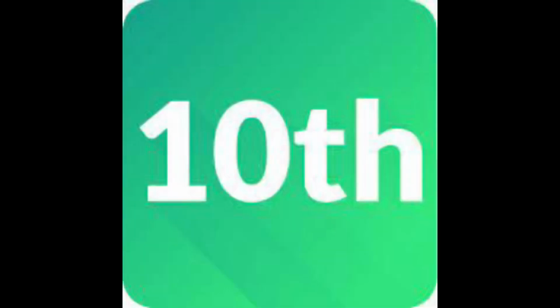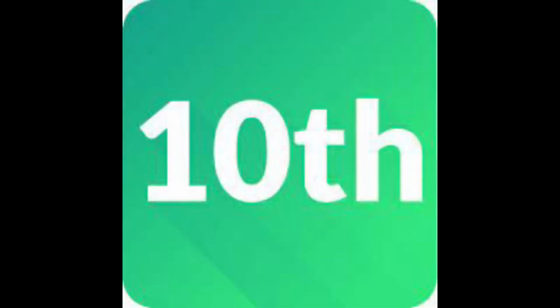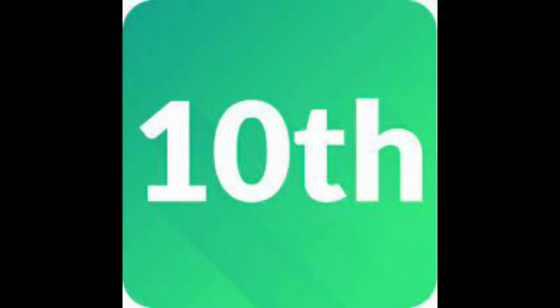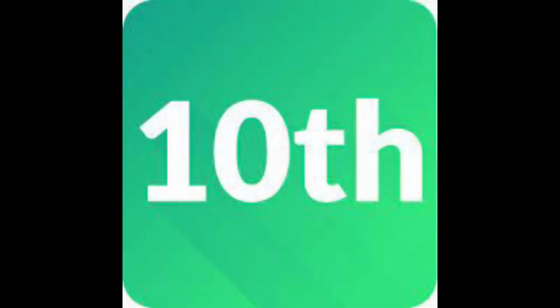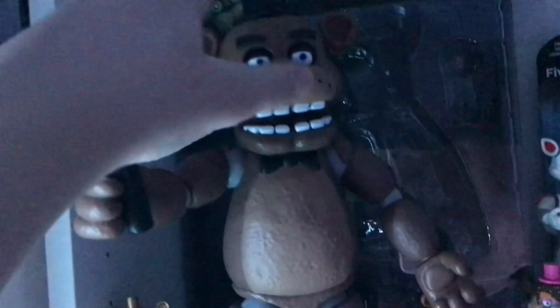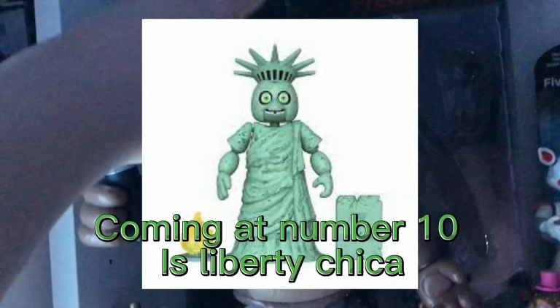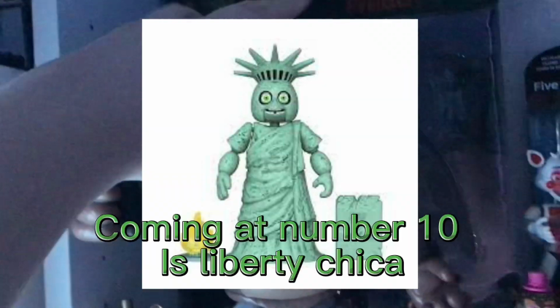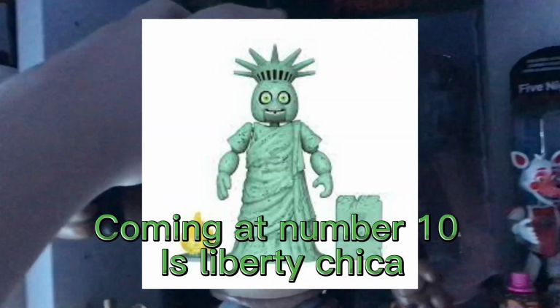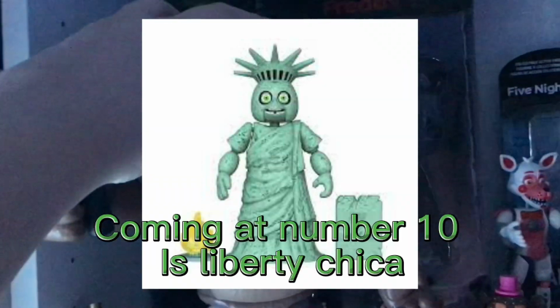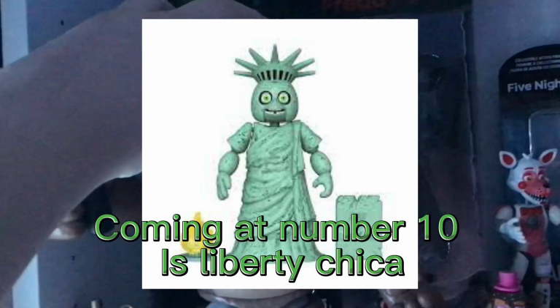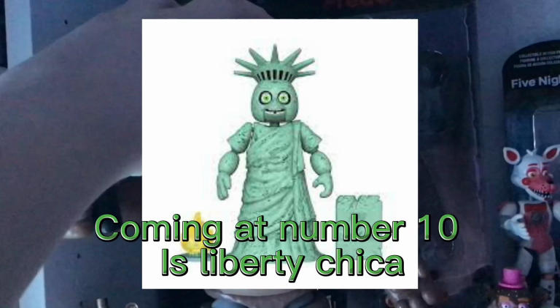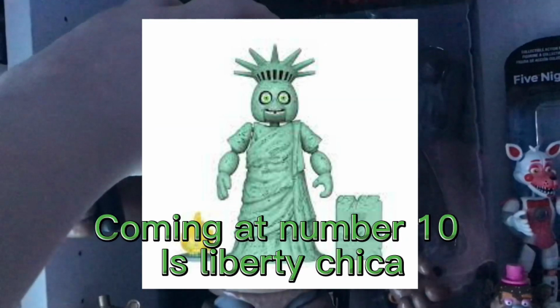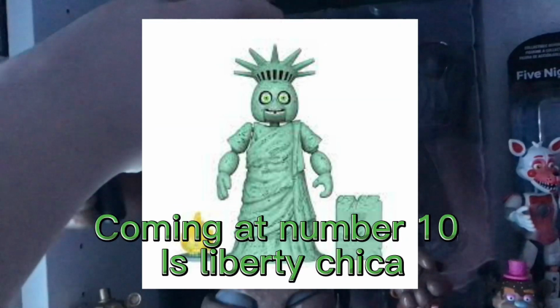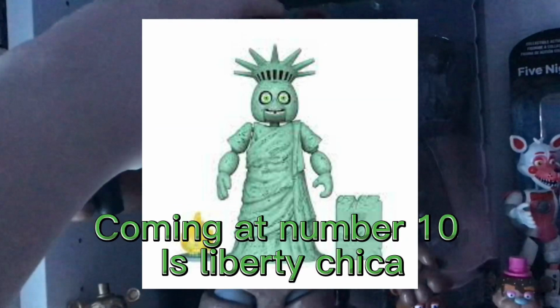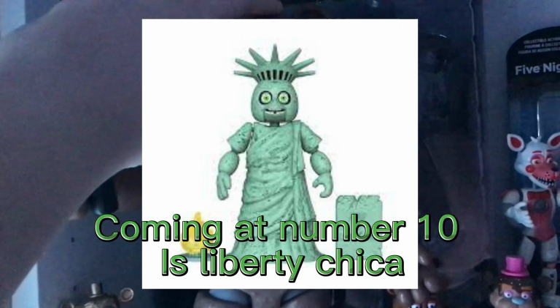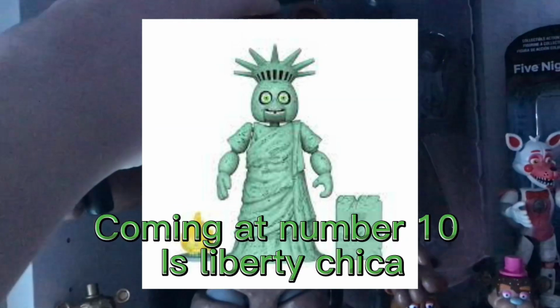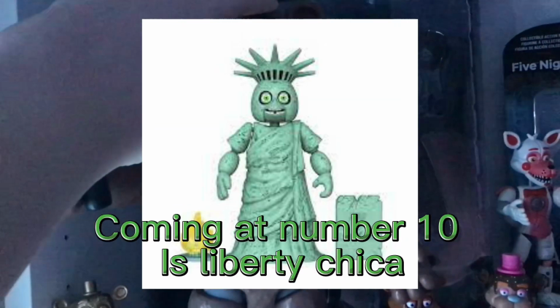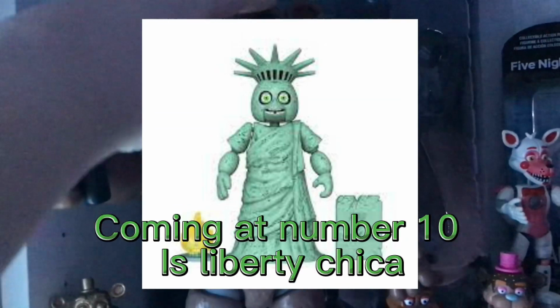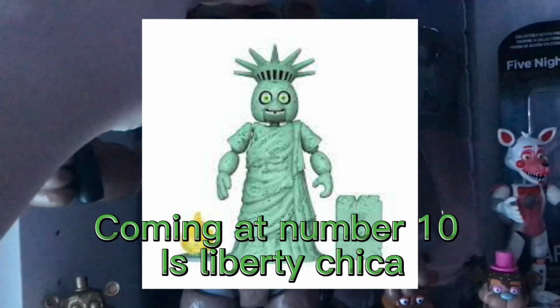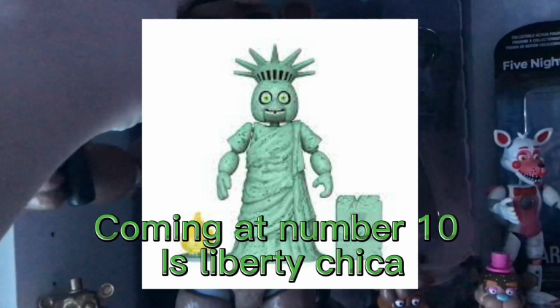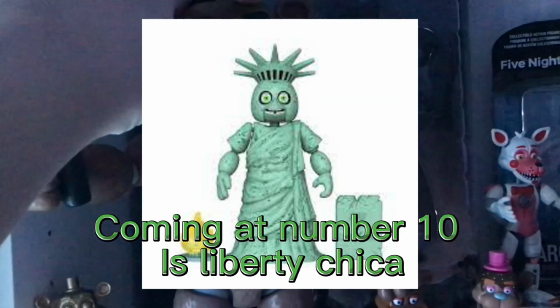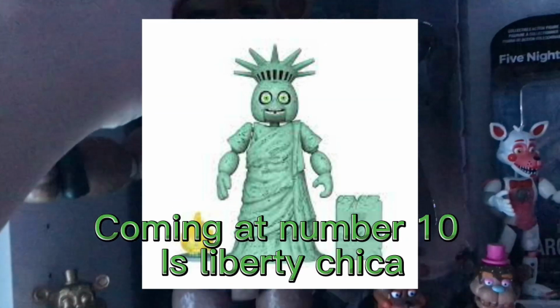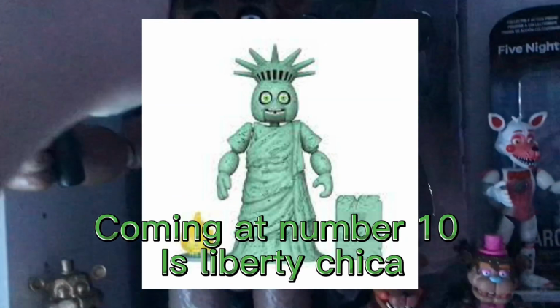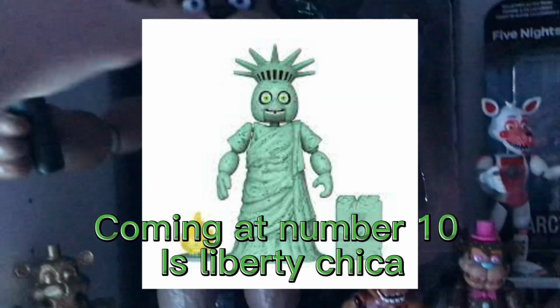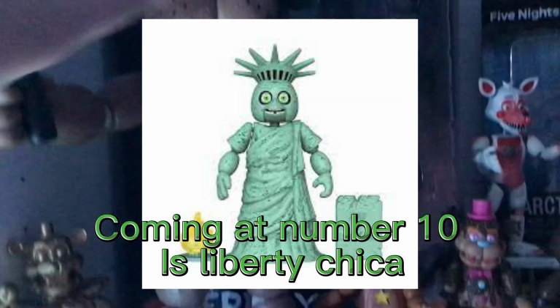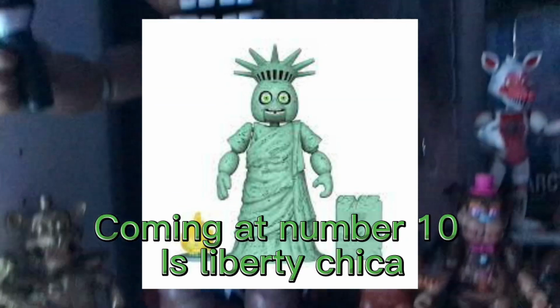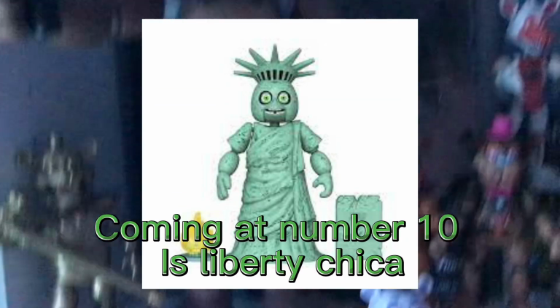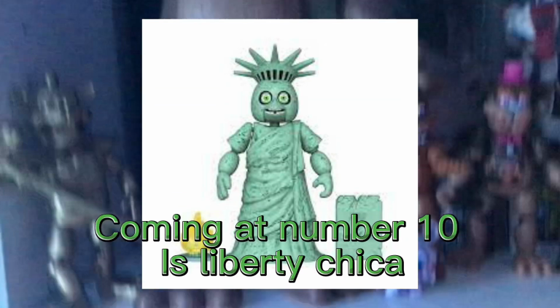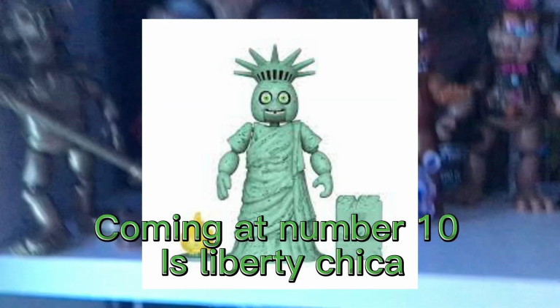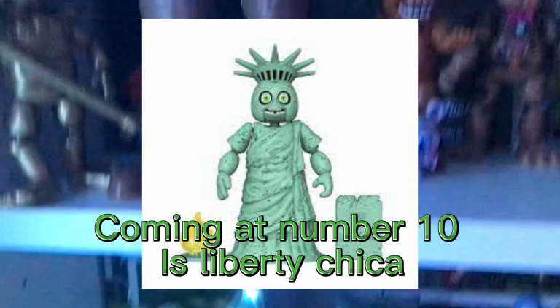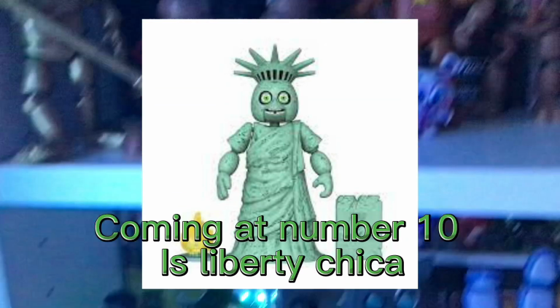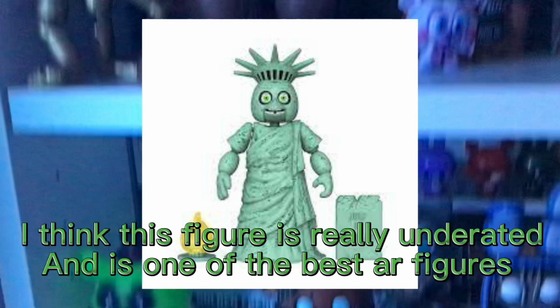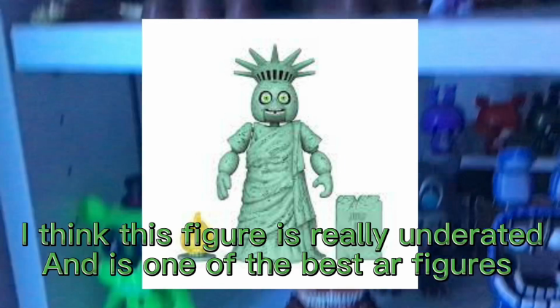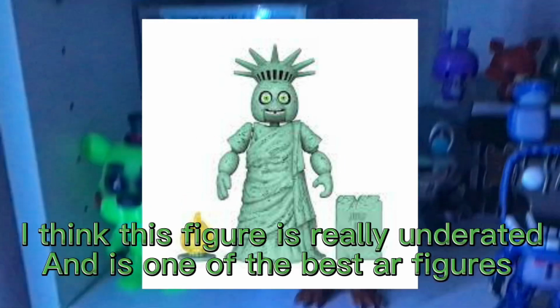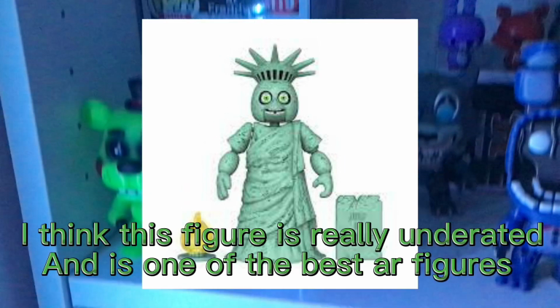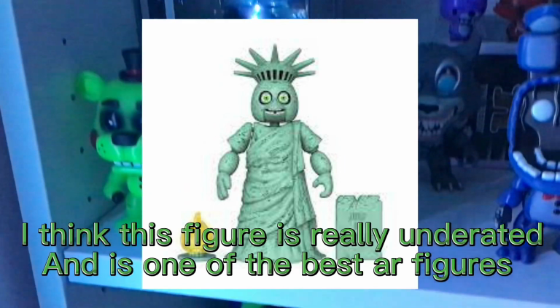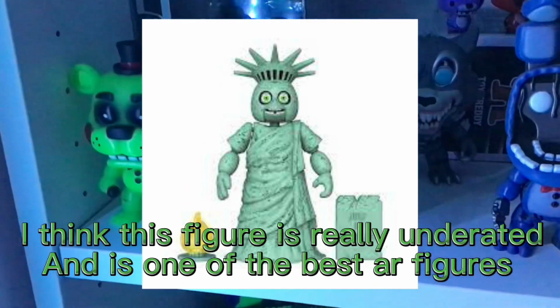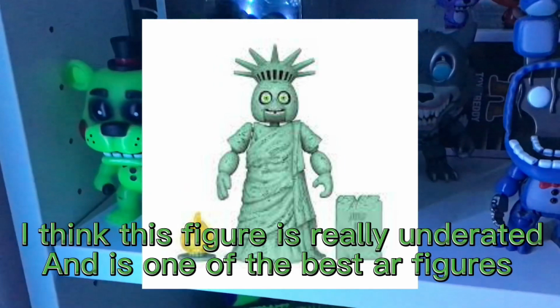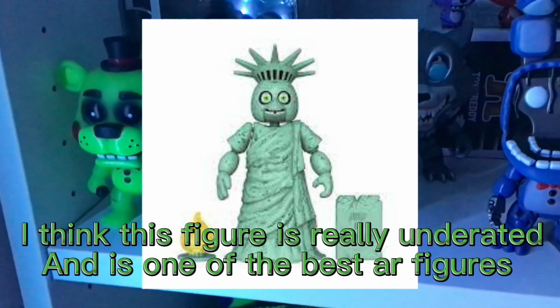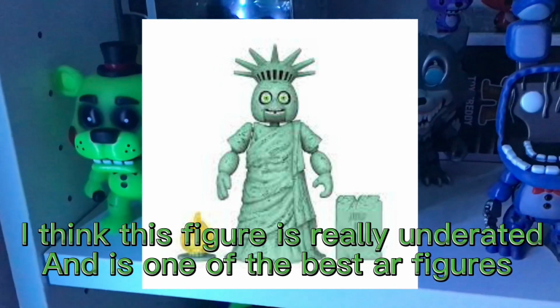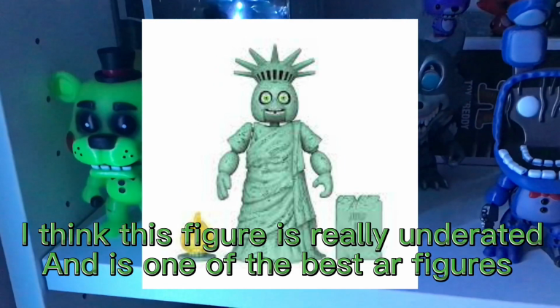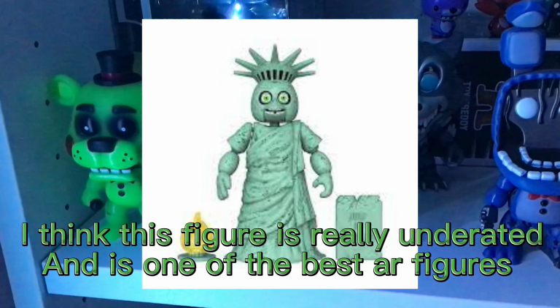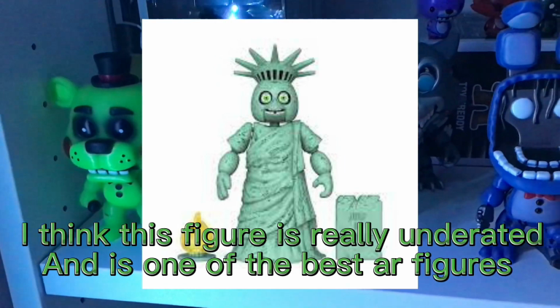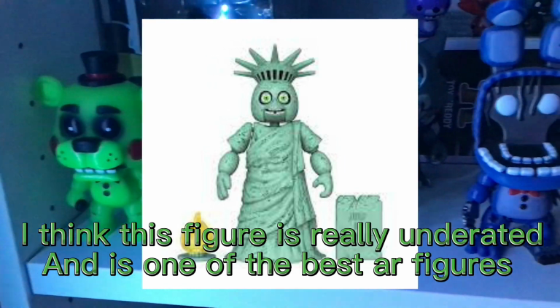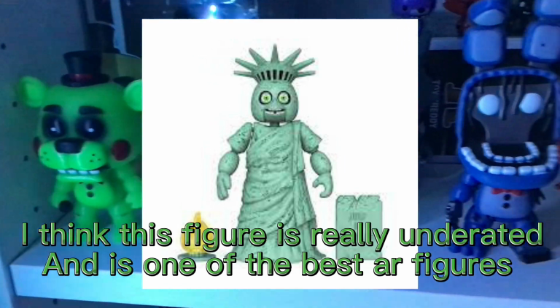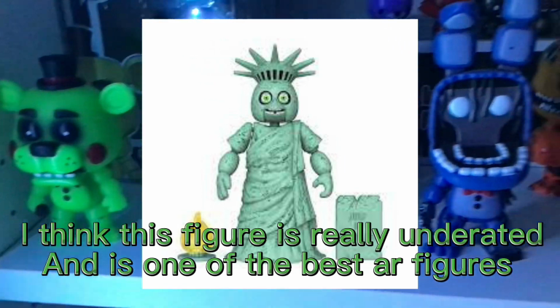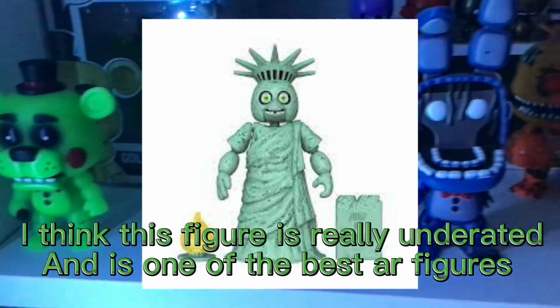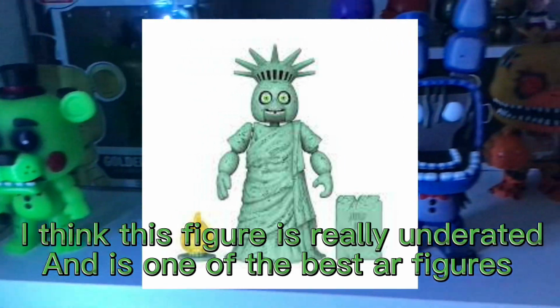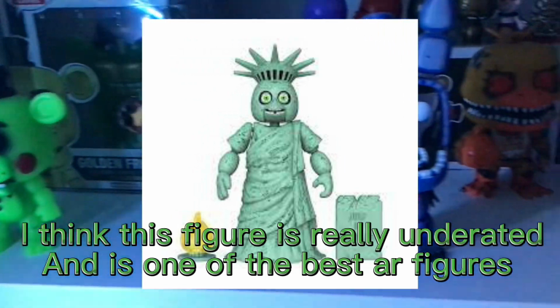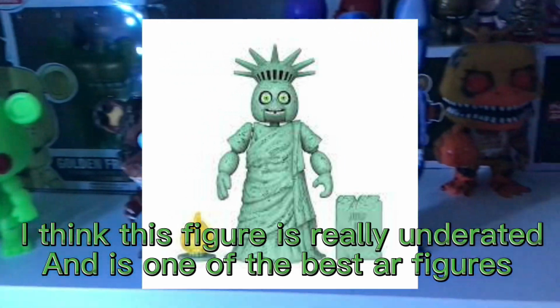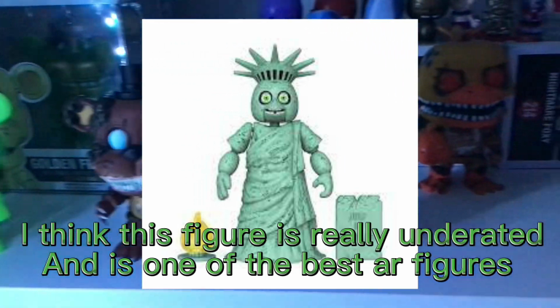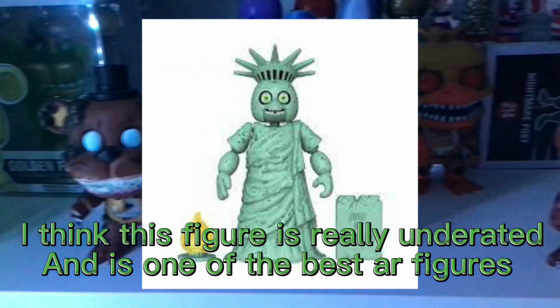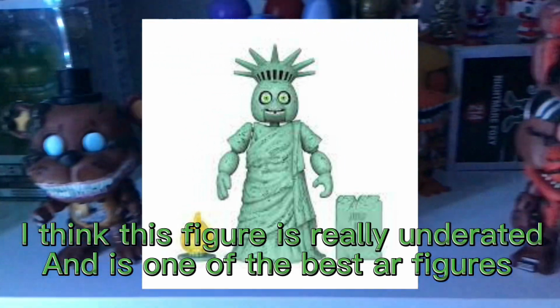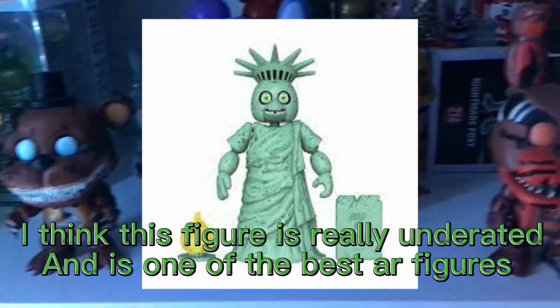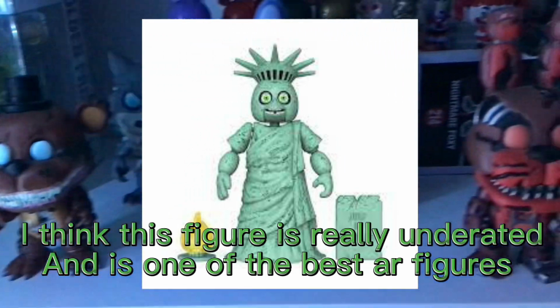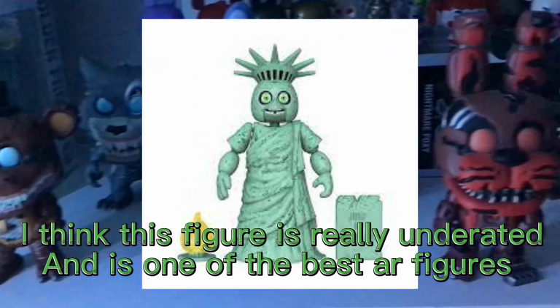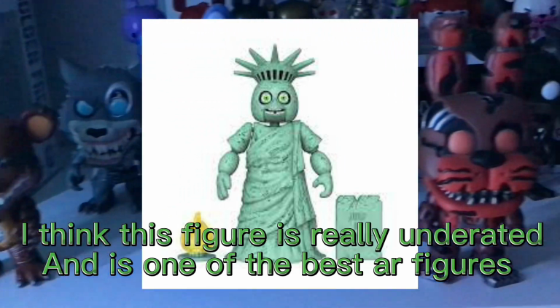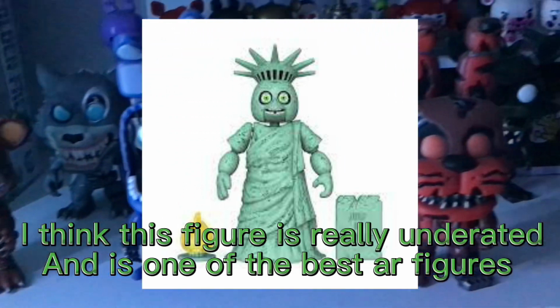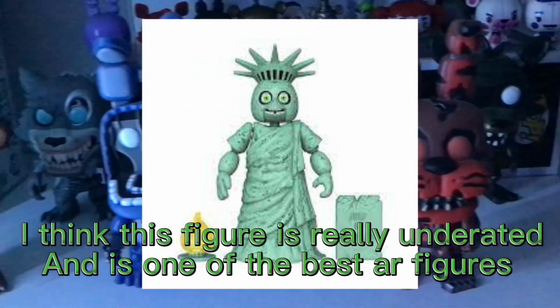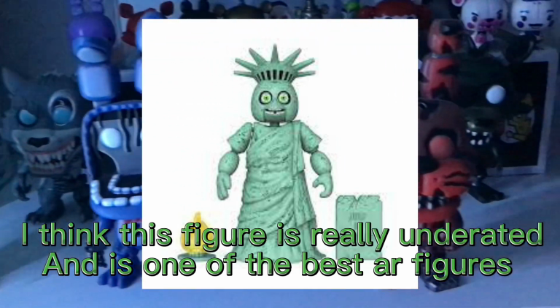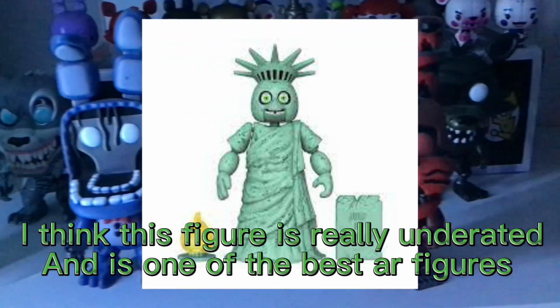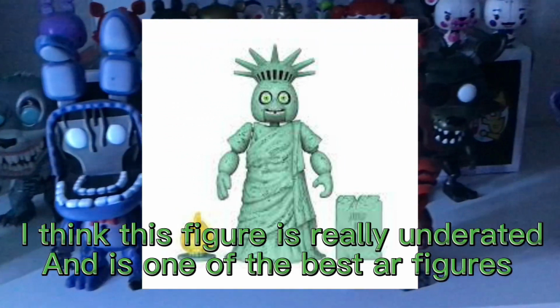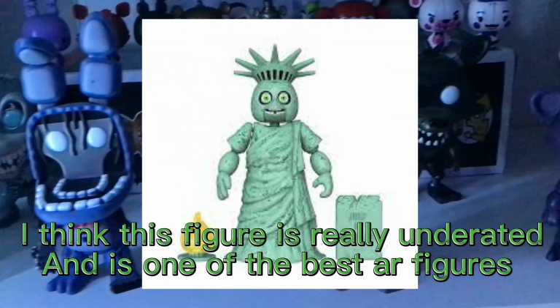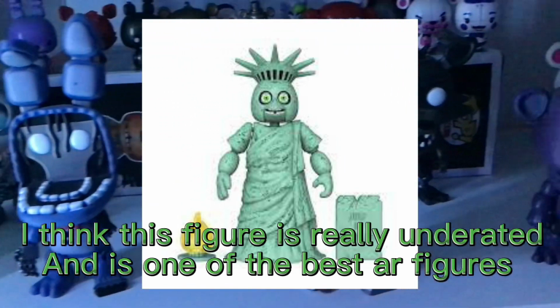Coming in at number 10 is Liberty Chica. I think this figure is really underrated and is one of the best AR figures.